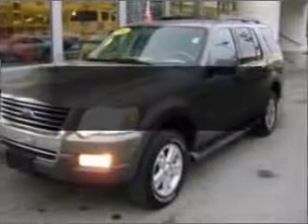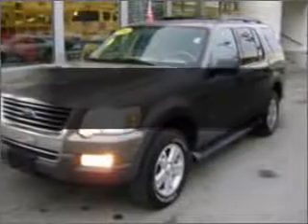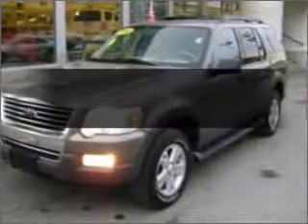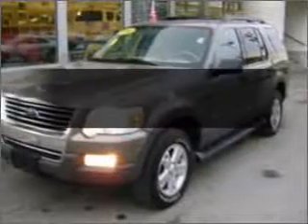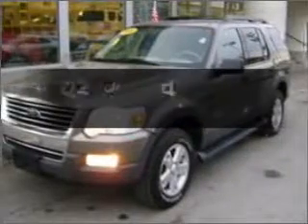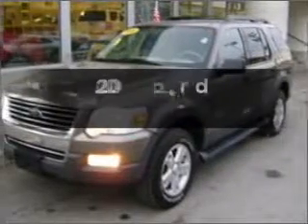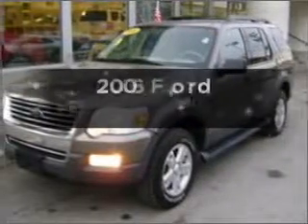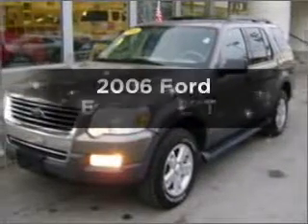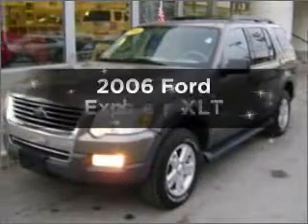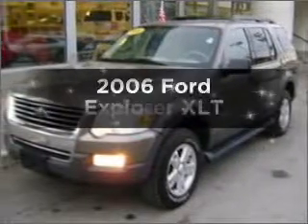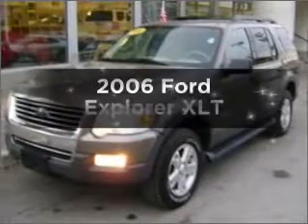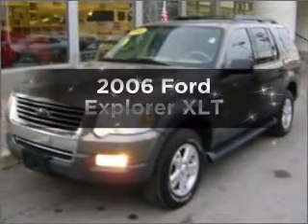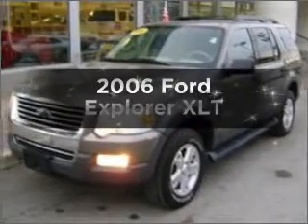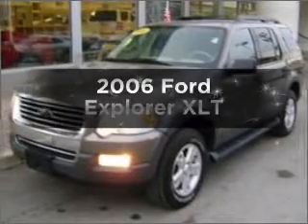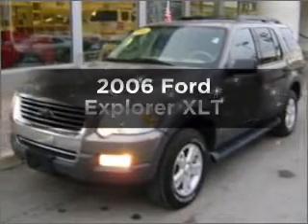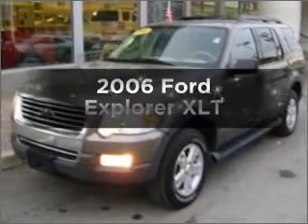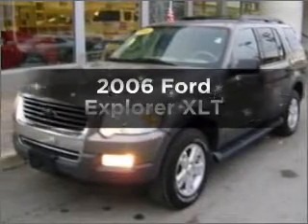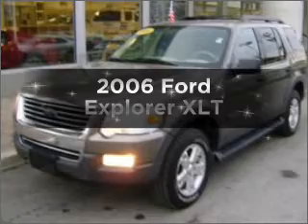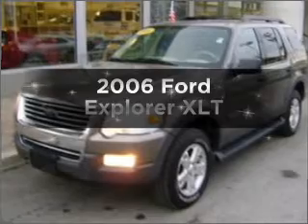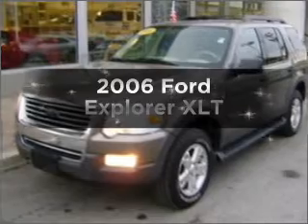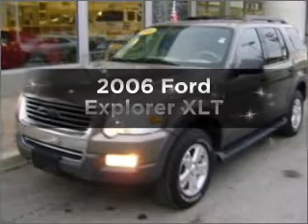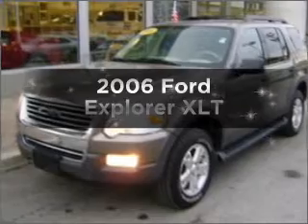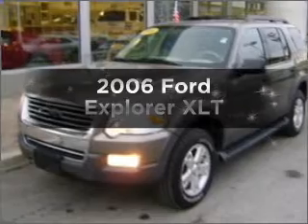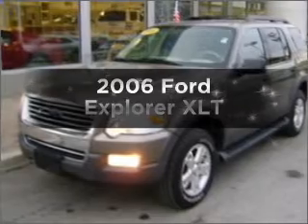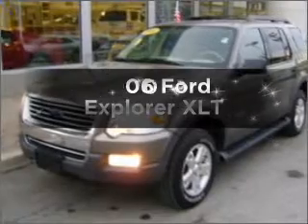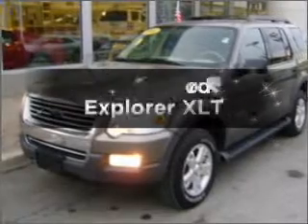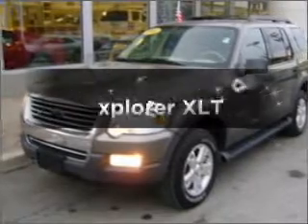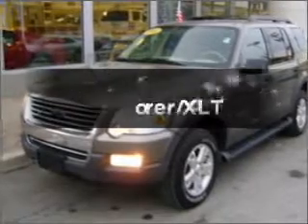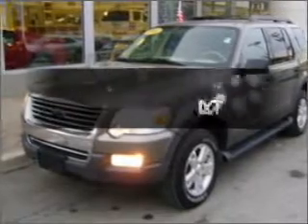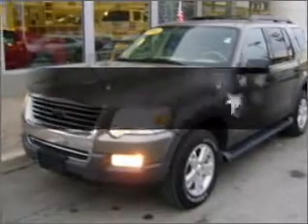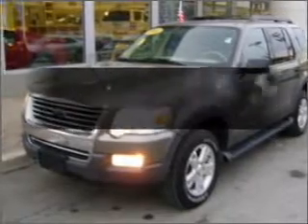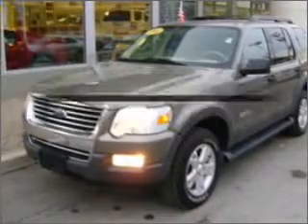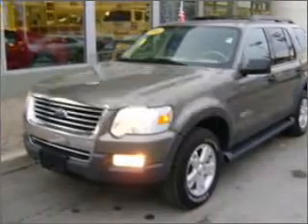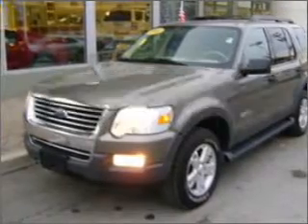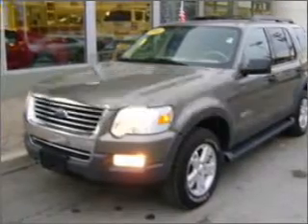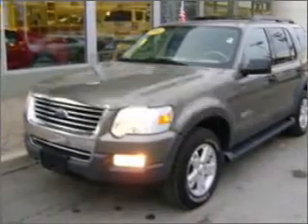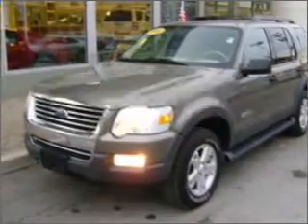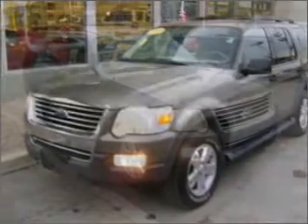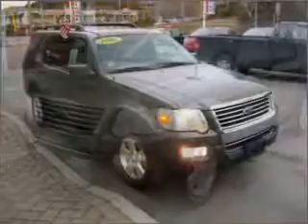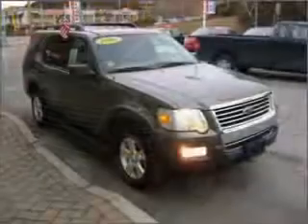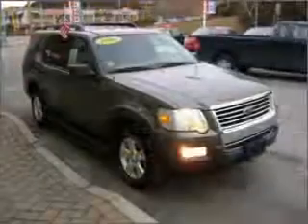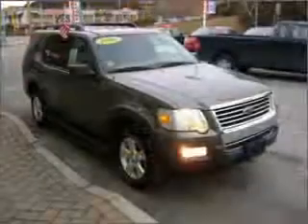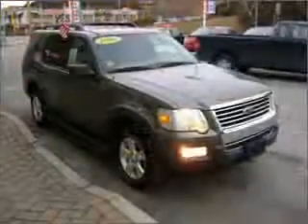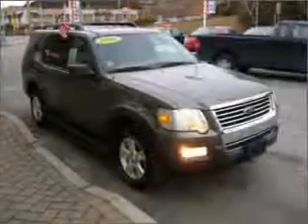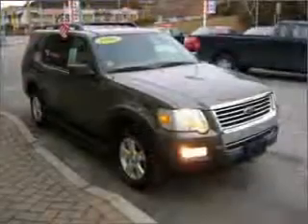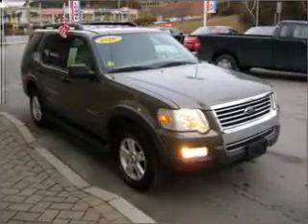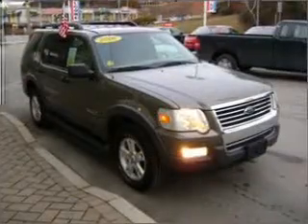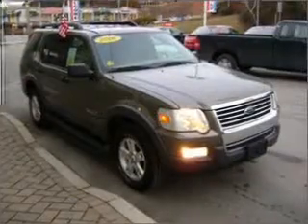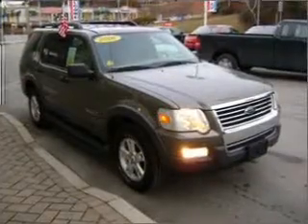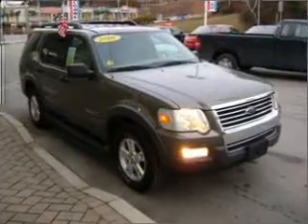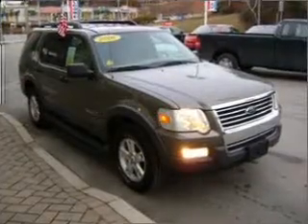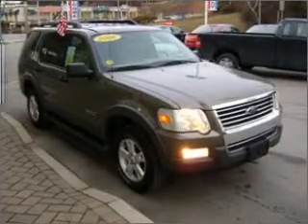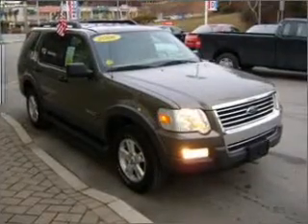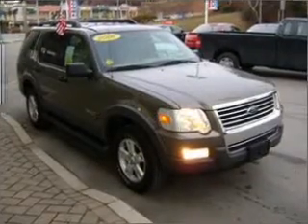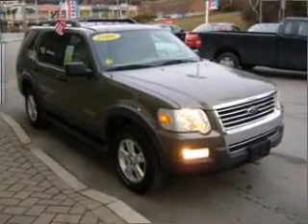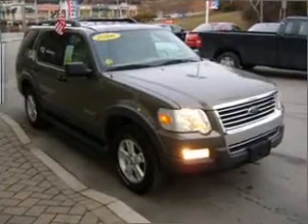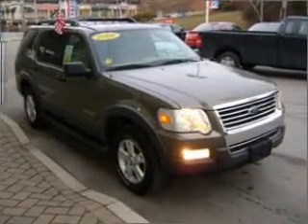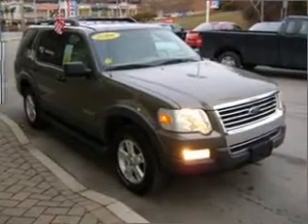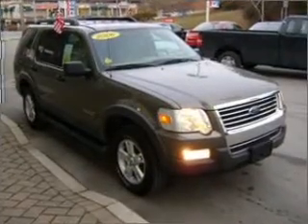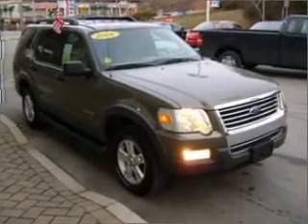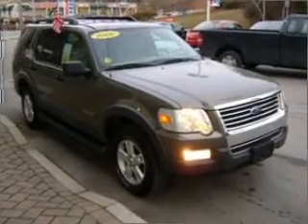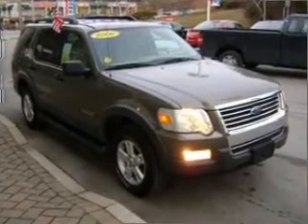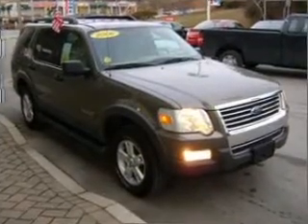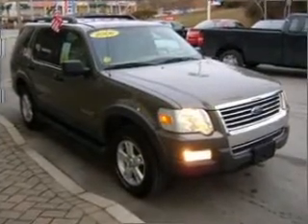Imagine yourself in this 2006 Ford Explorer. Travel the roads in style and comfort in this great vehicle.